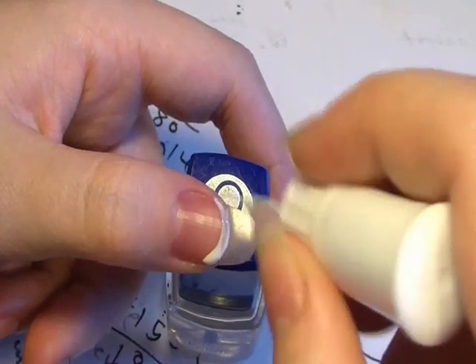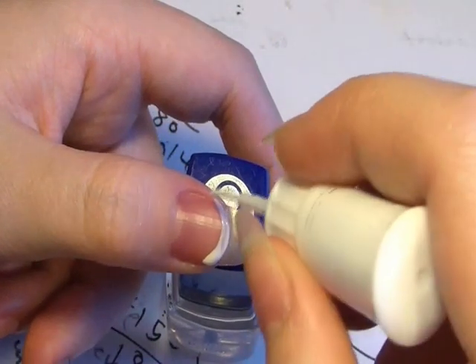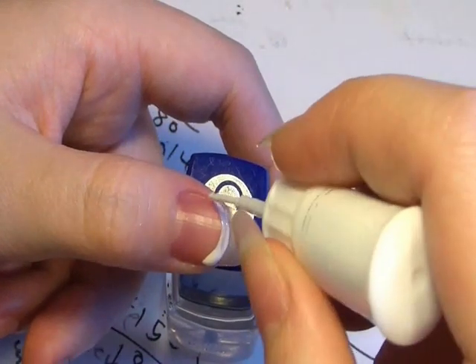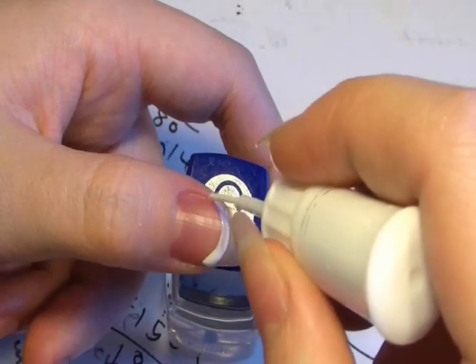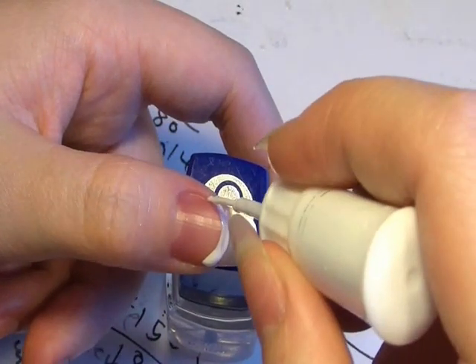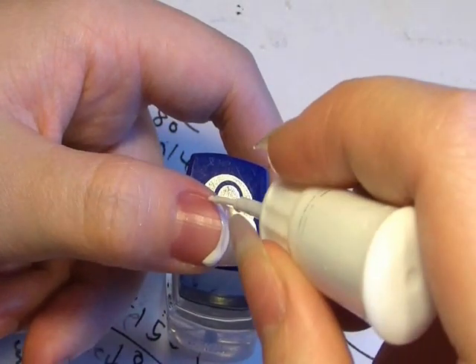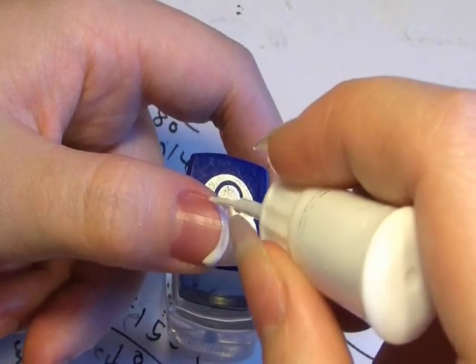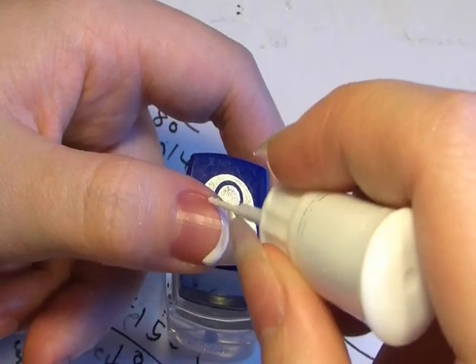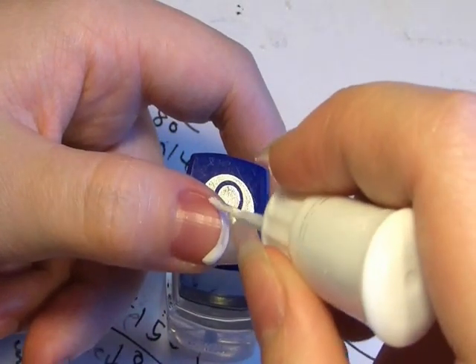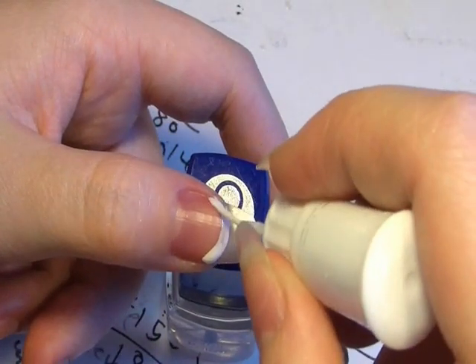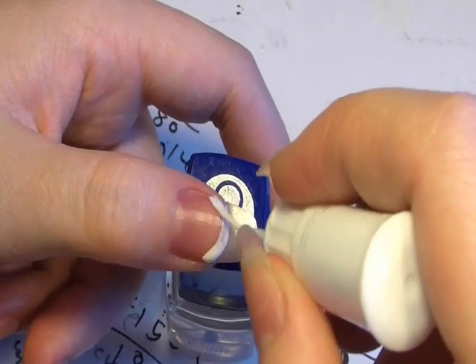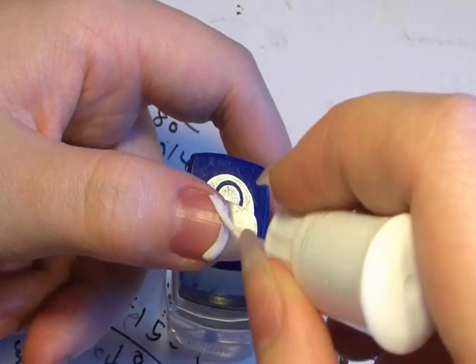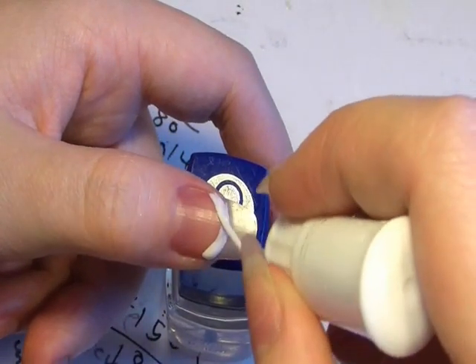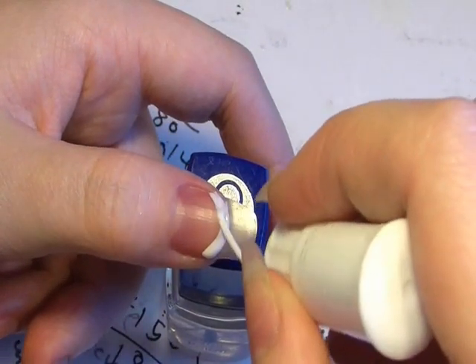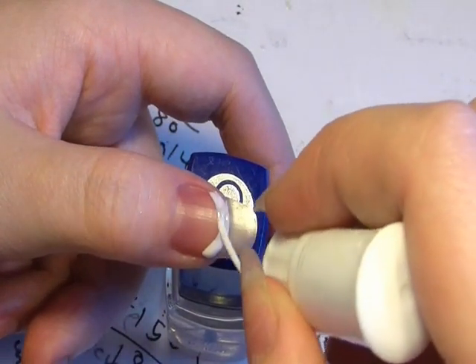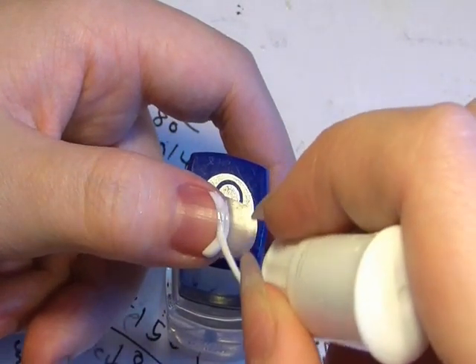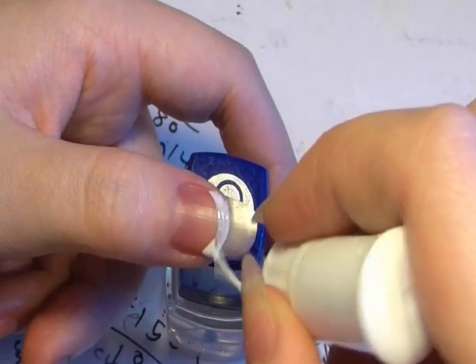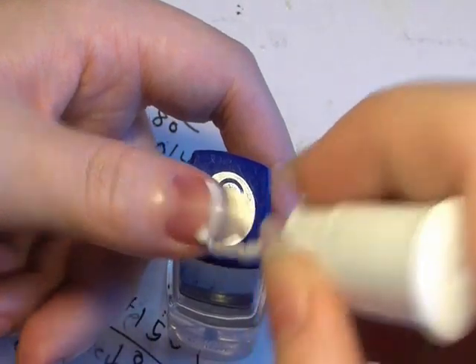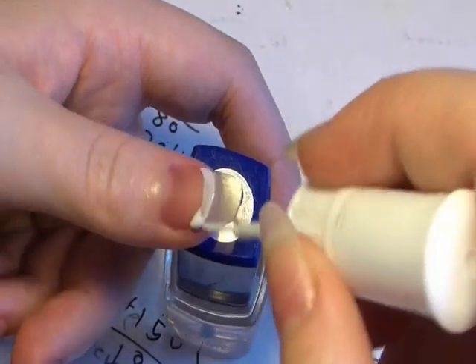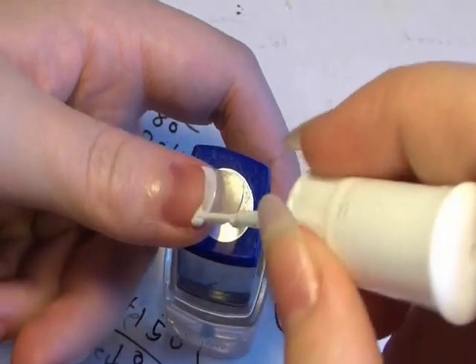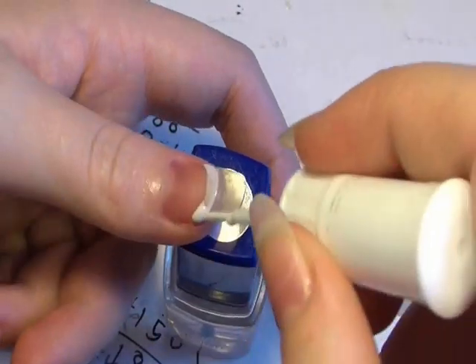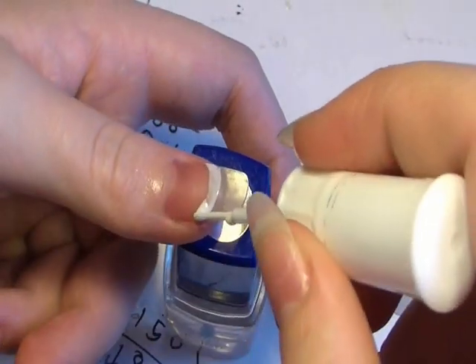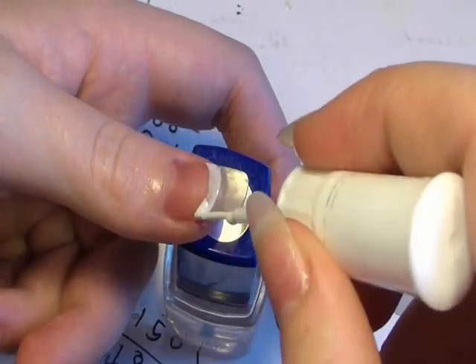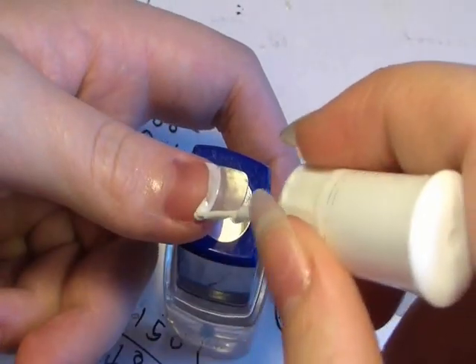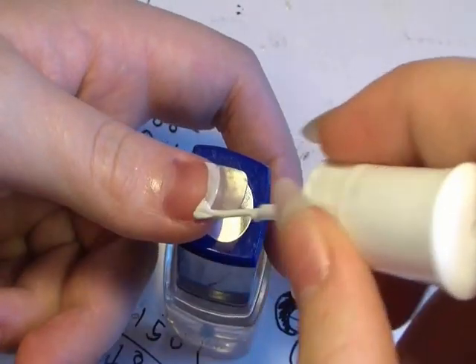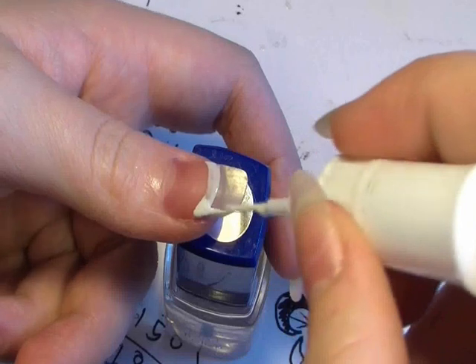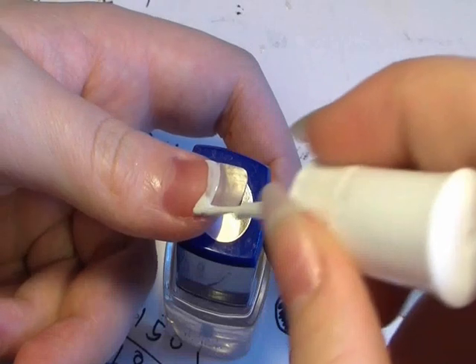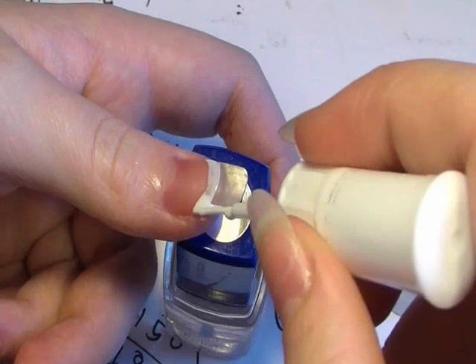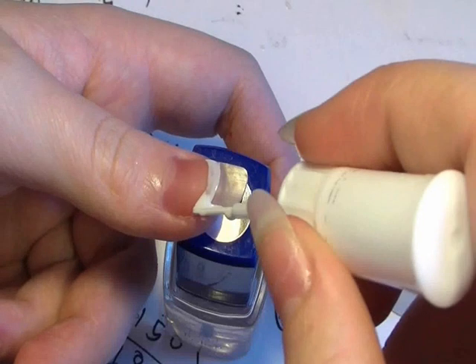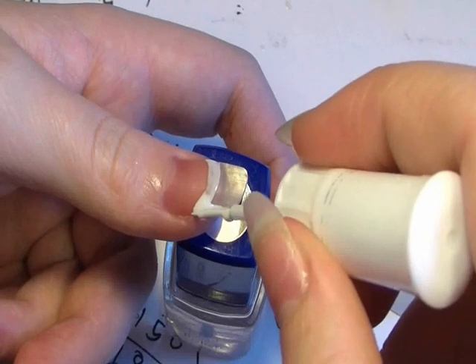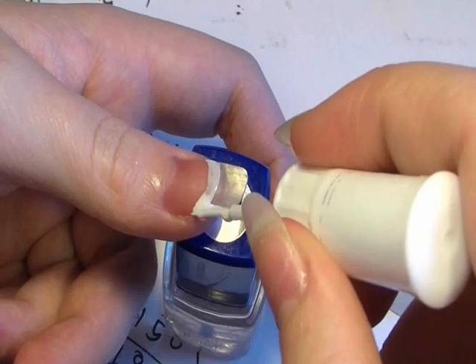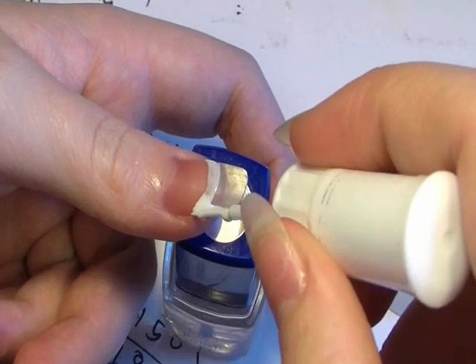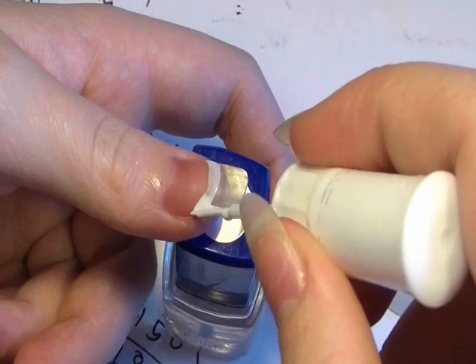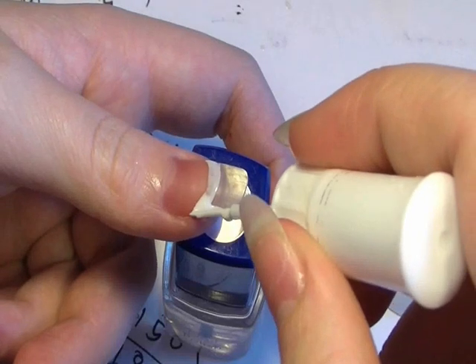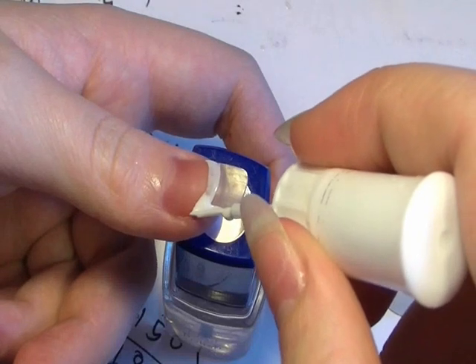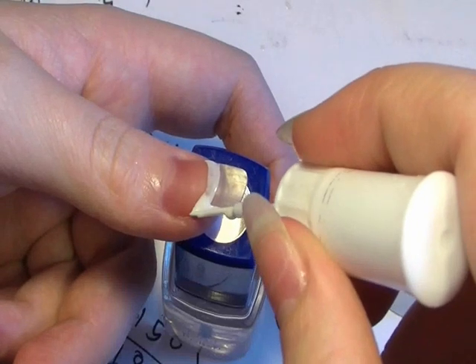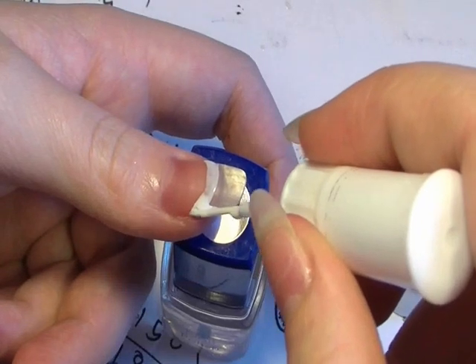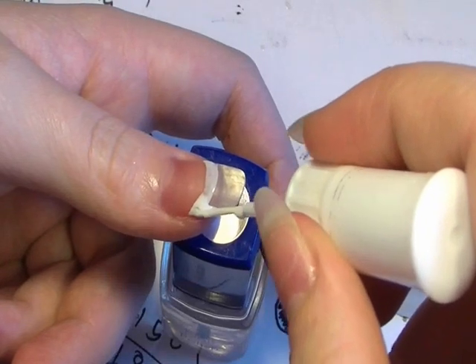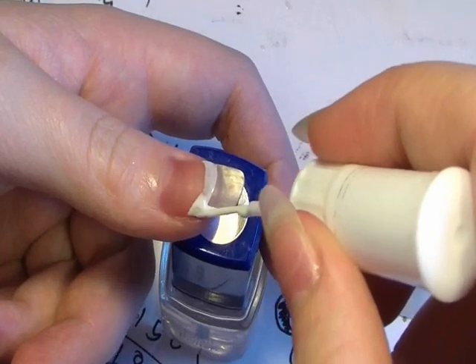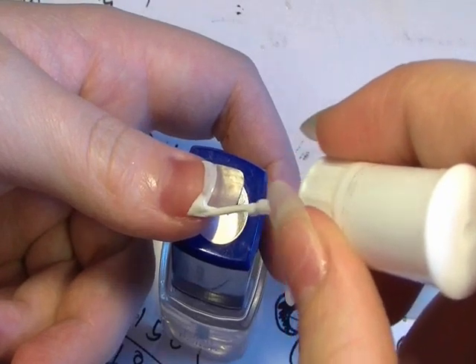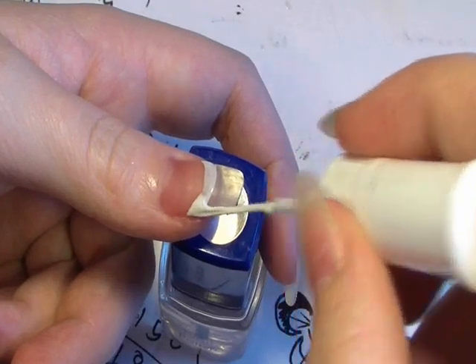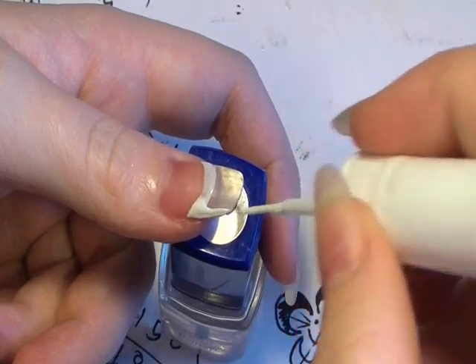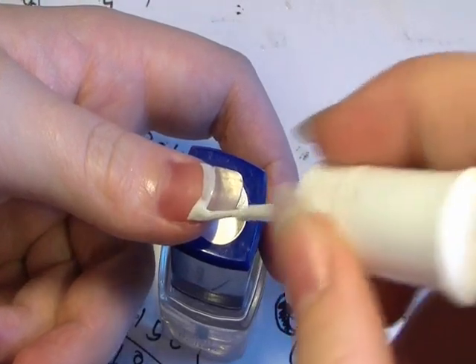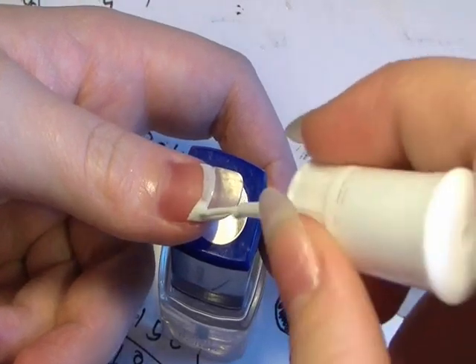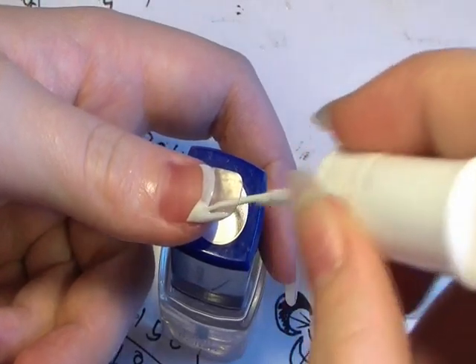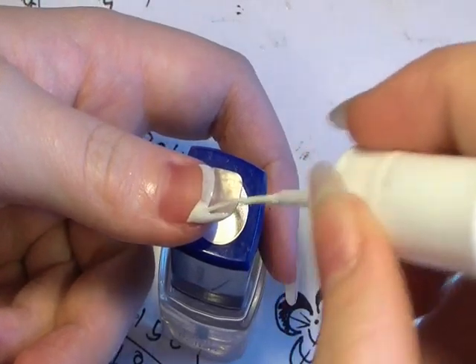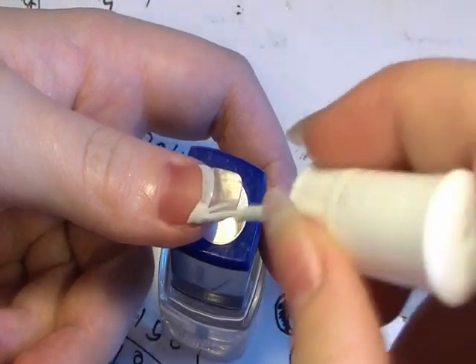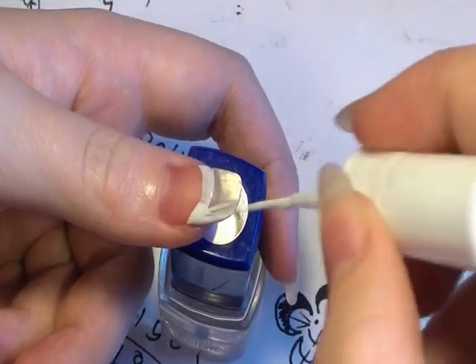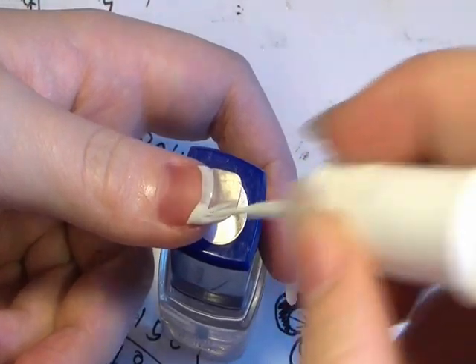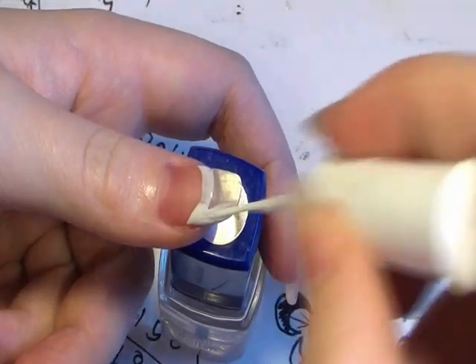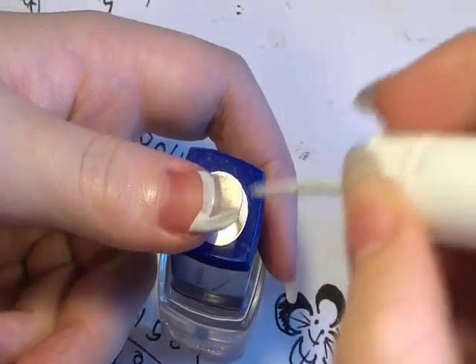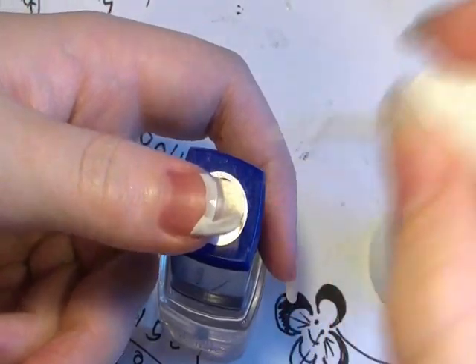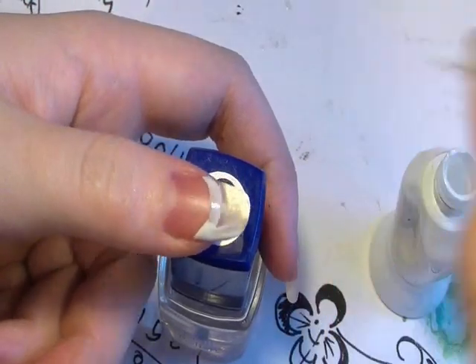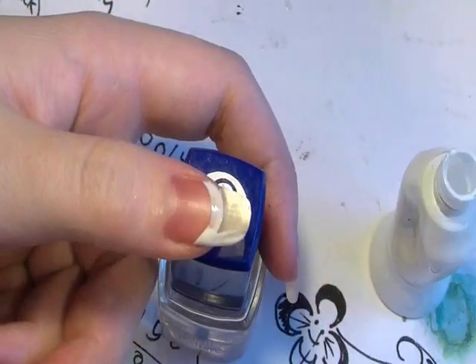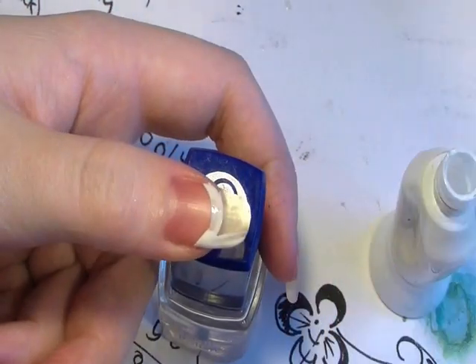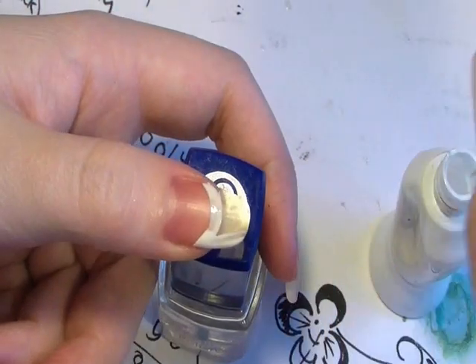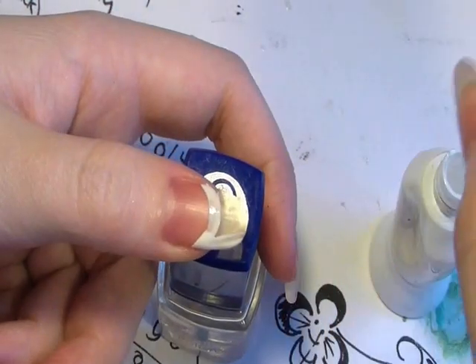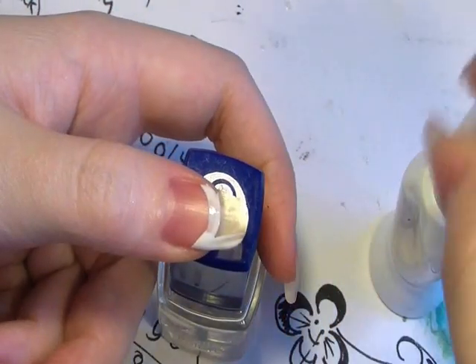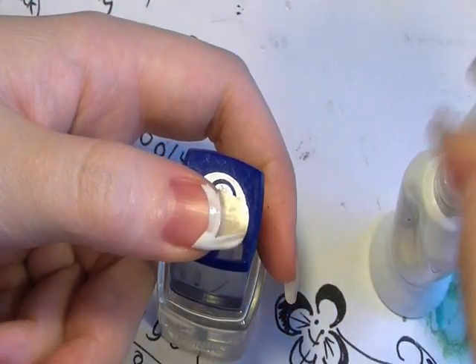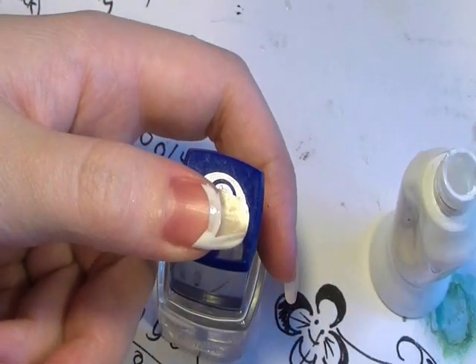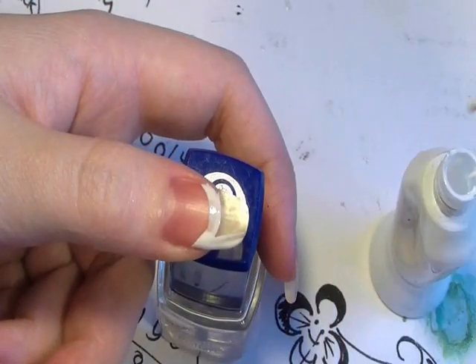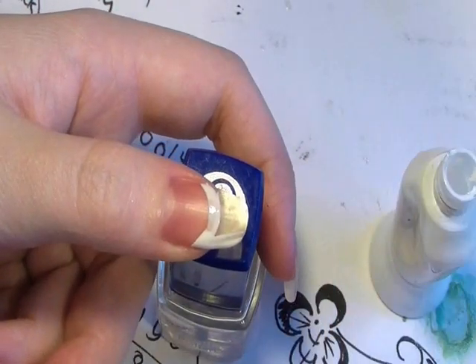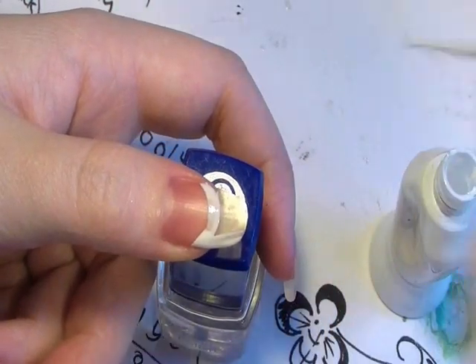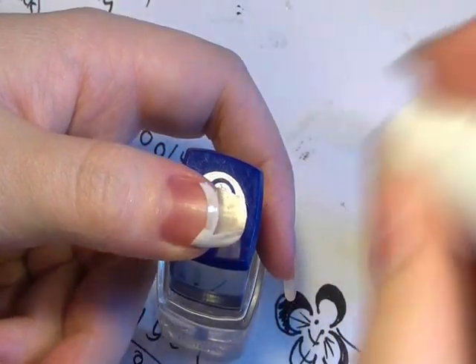Now here's a tip: if you want to make your nails look longer, don't do it right at the end. If anything, go halfway down the nail and it will make your nails appear a lot longer than they actually are.